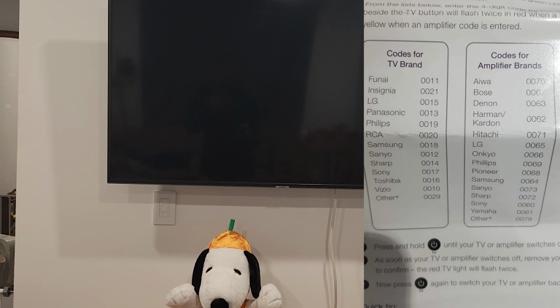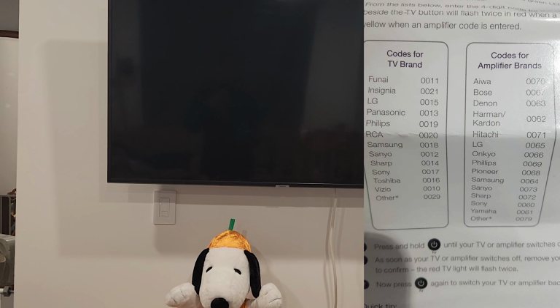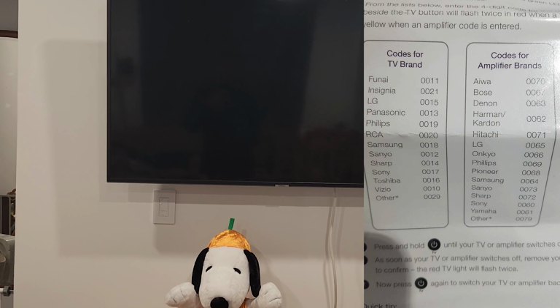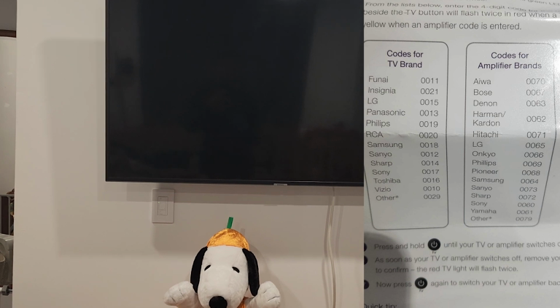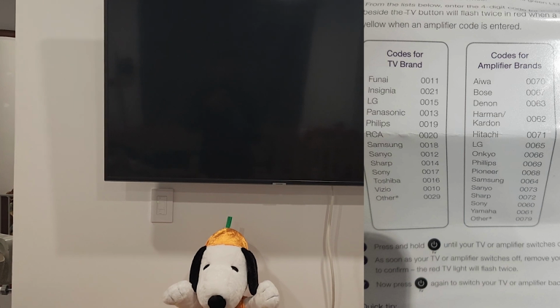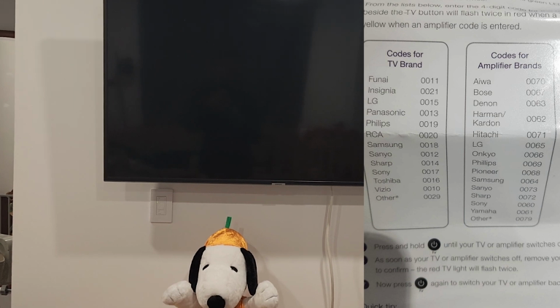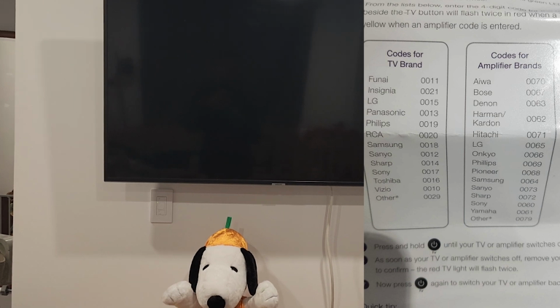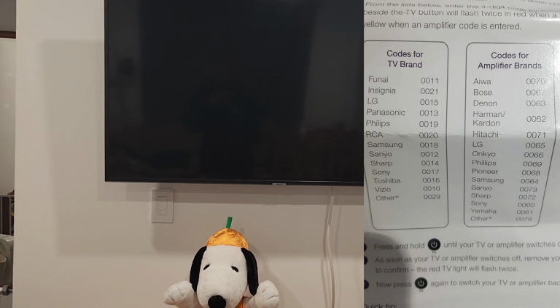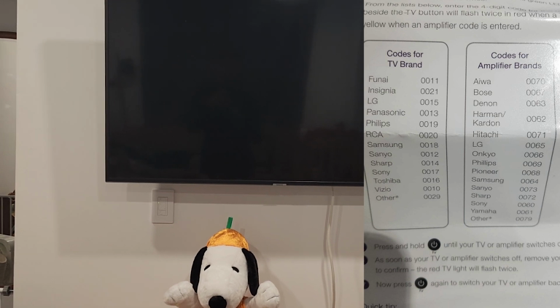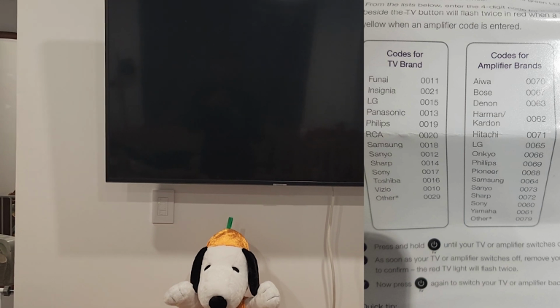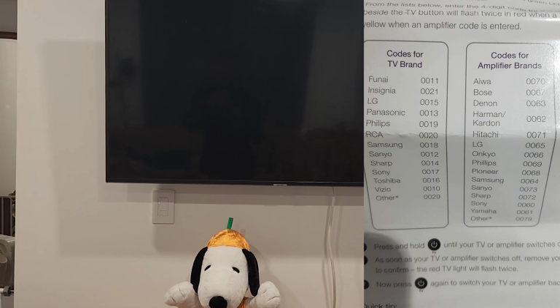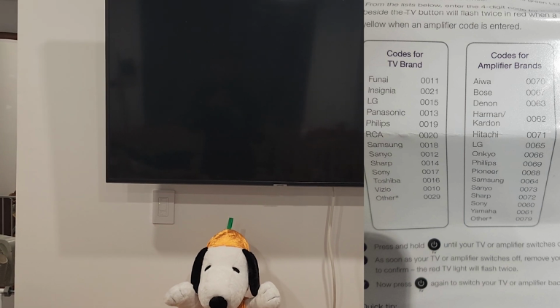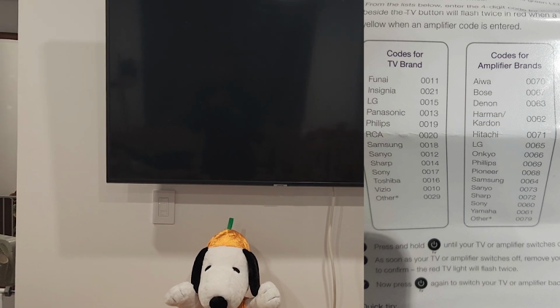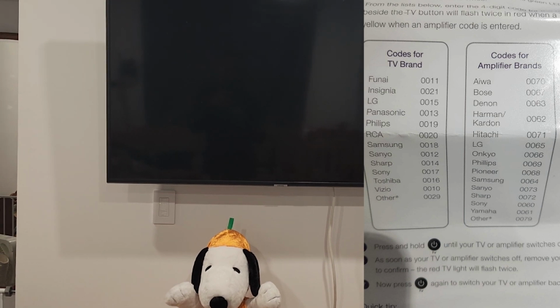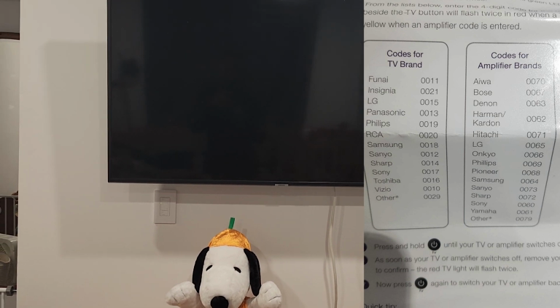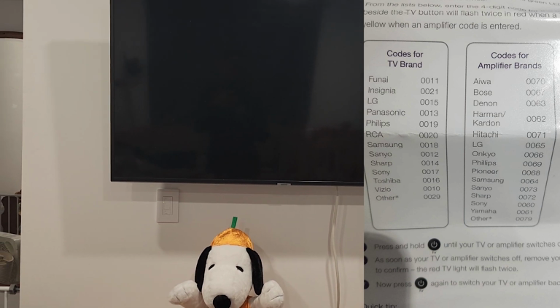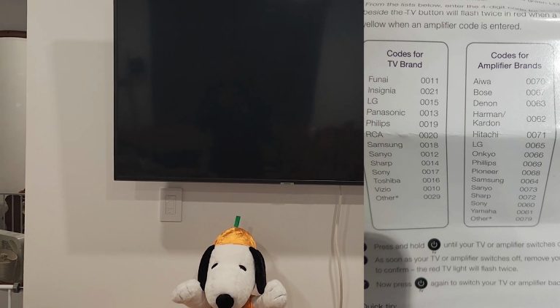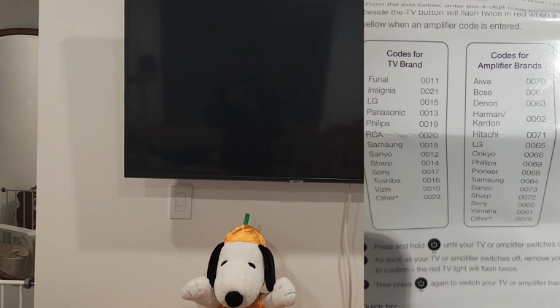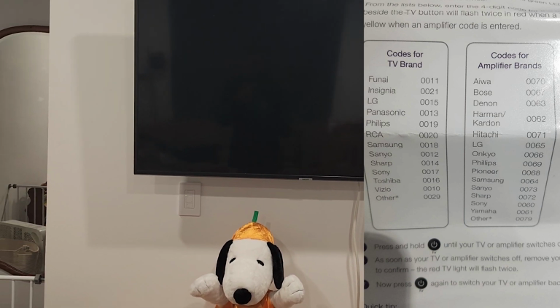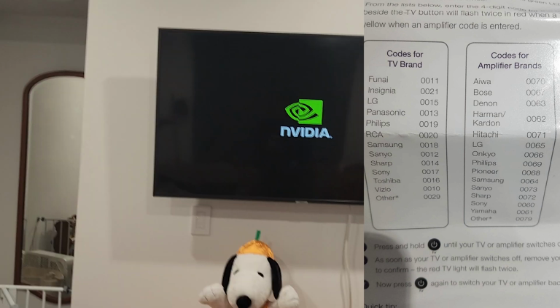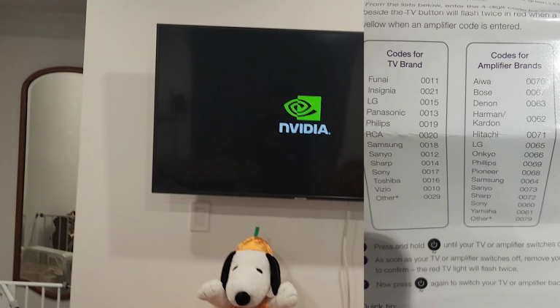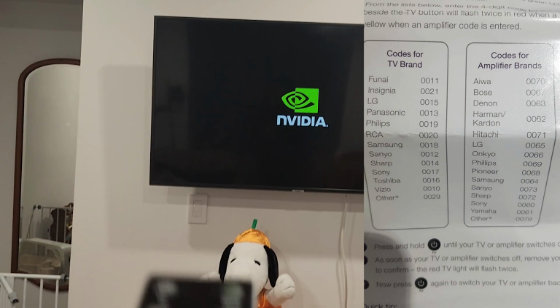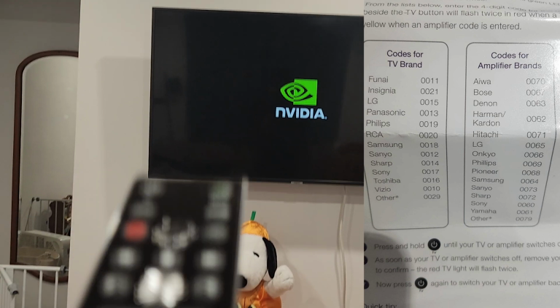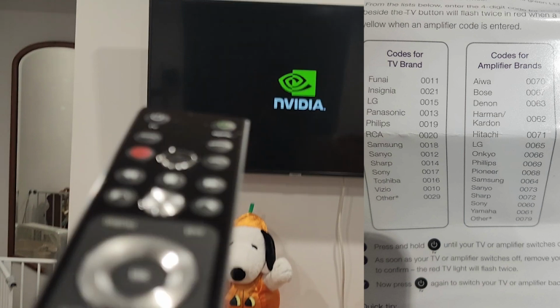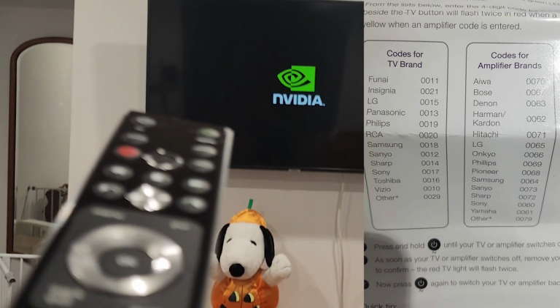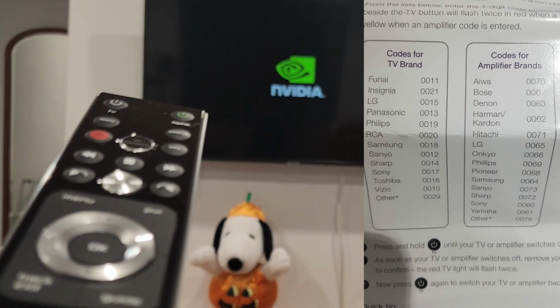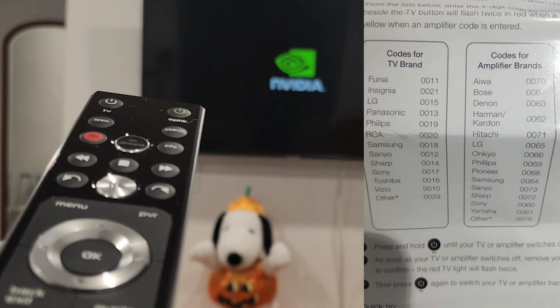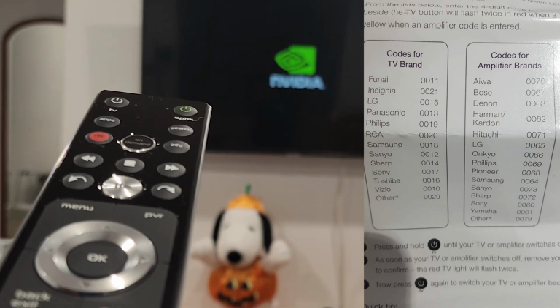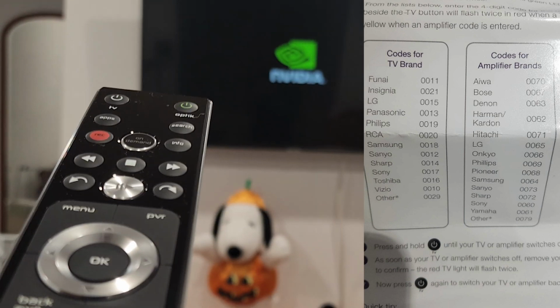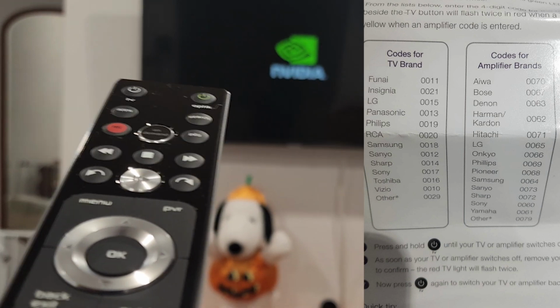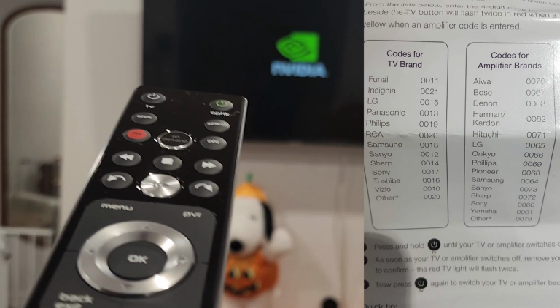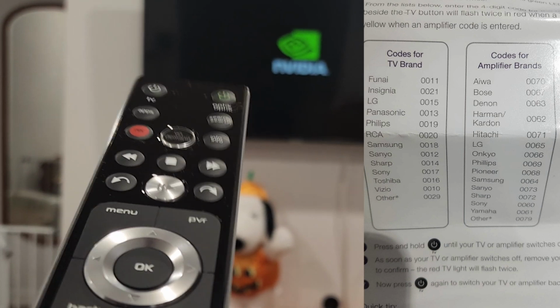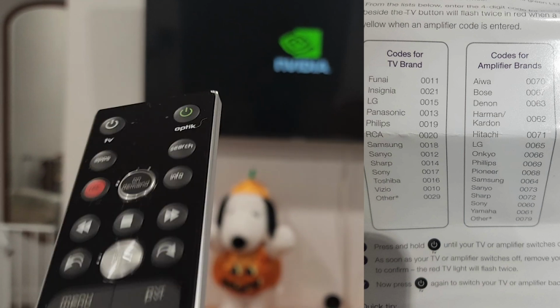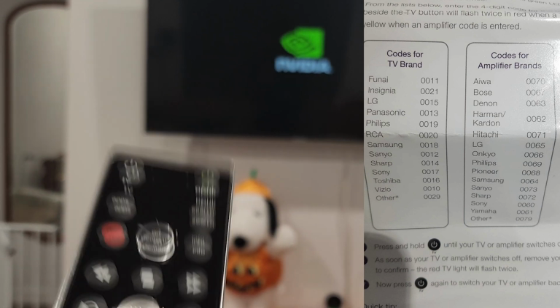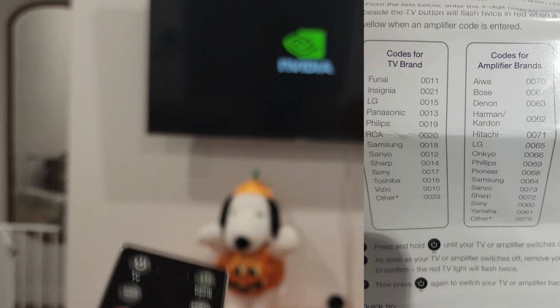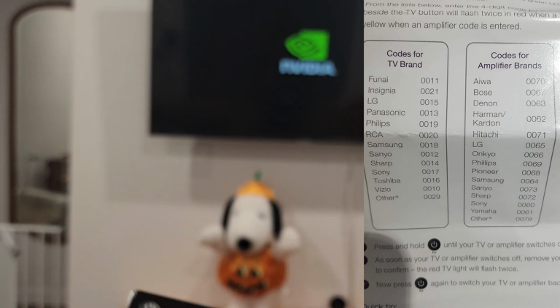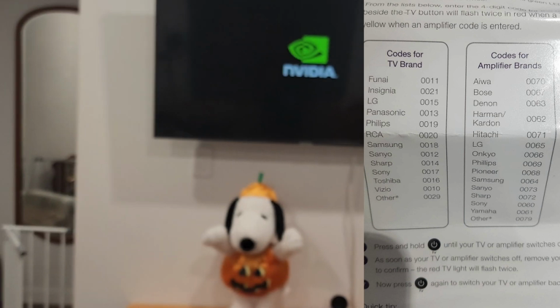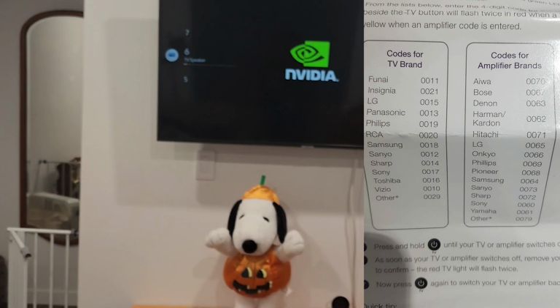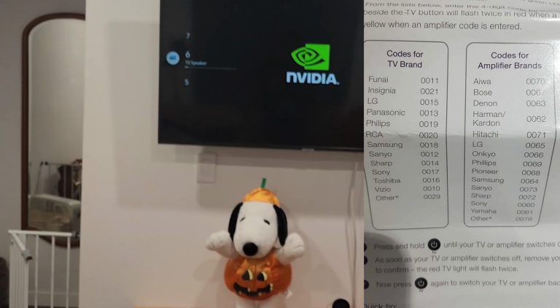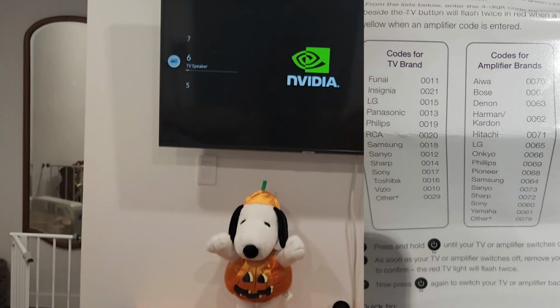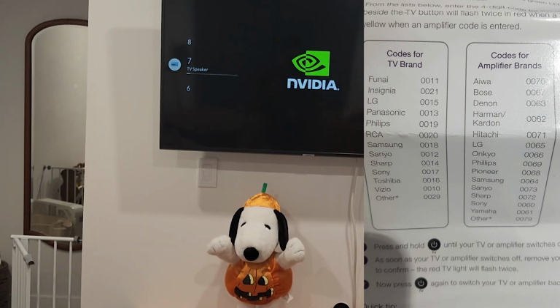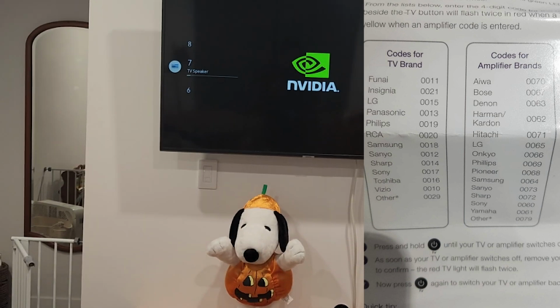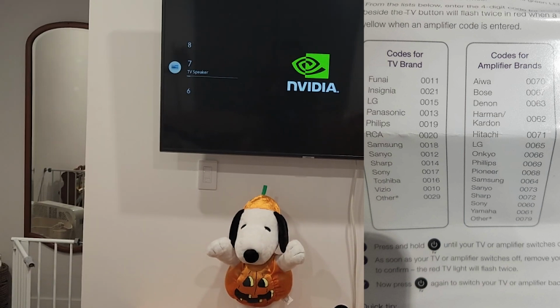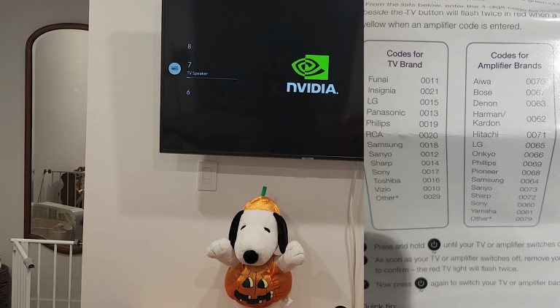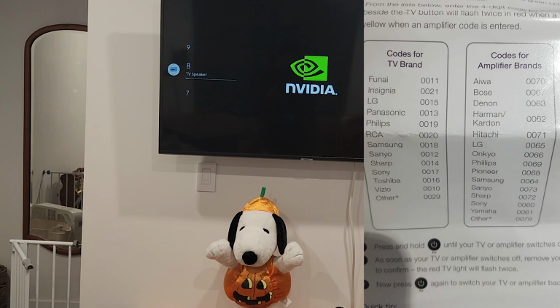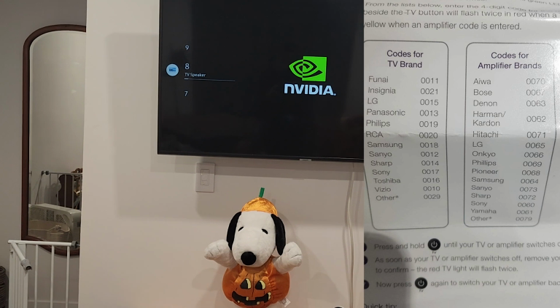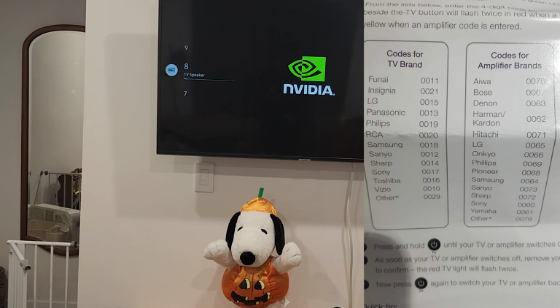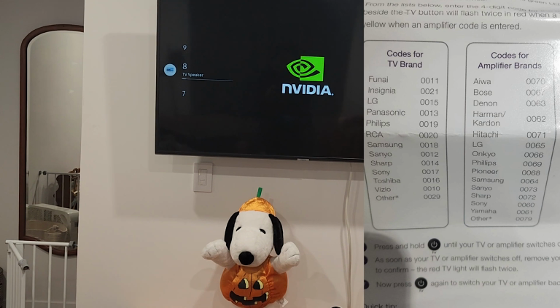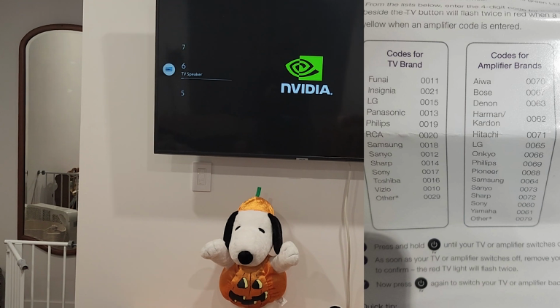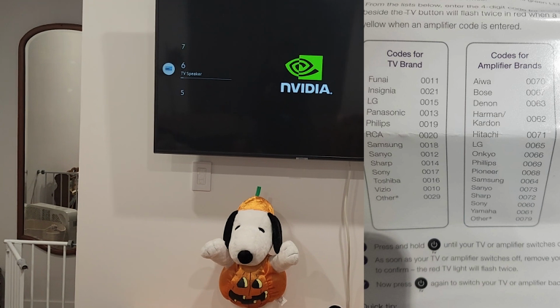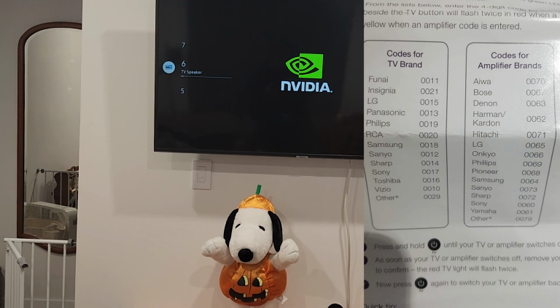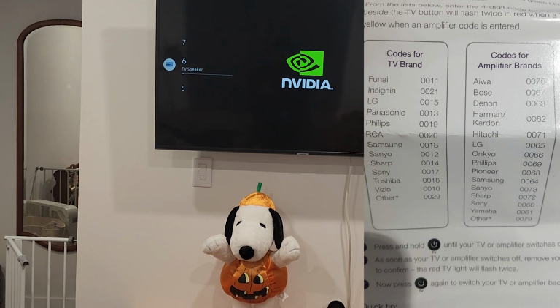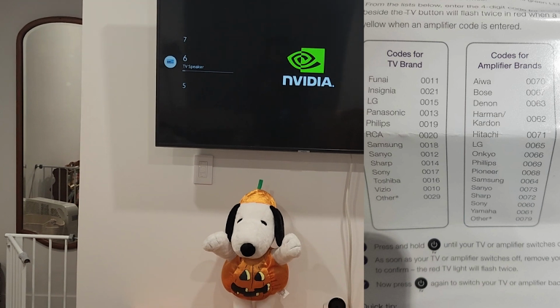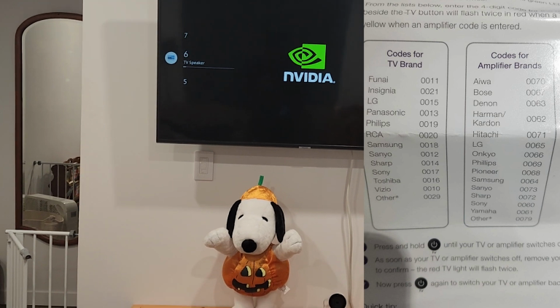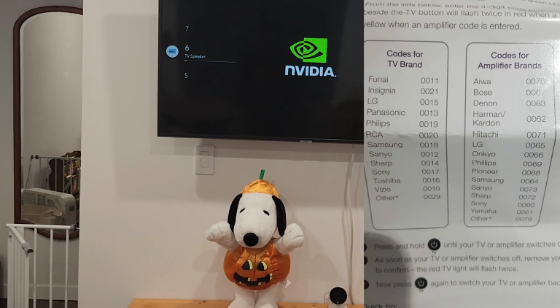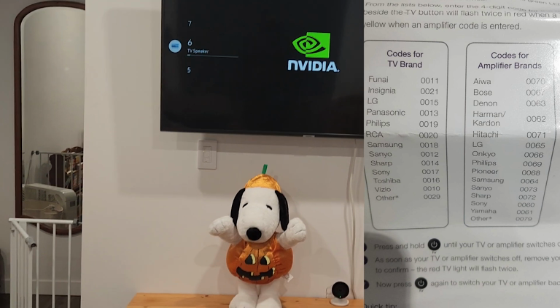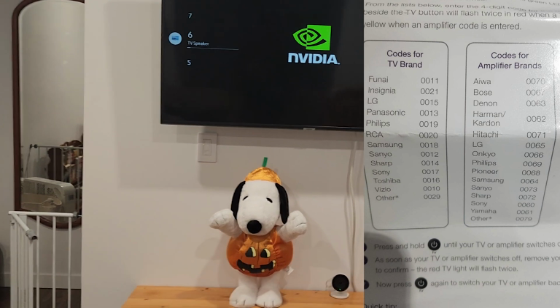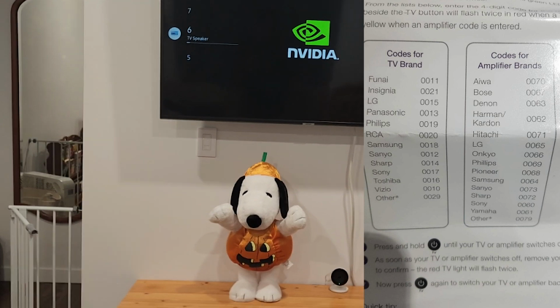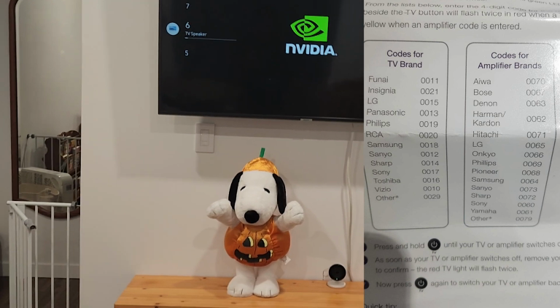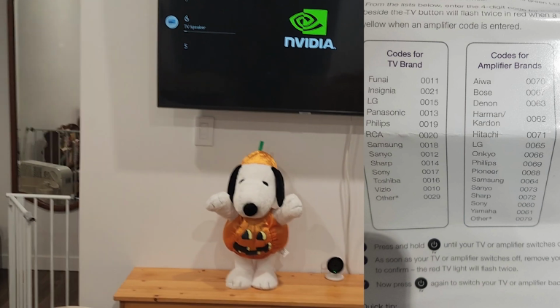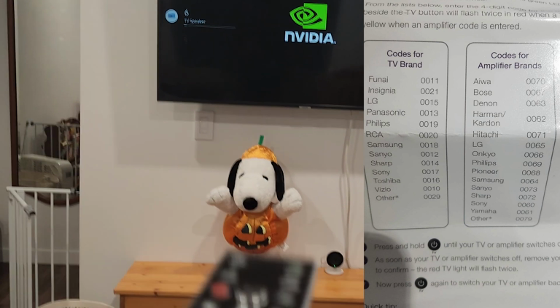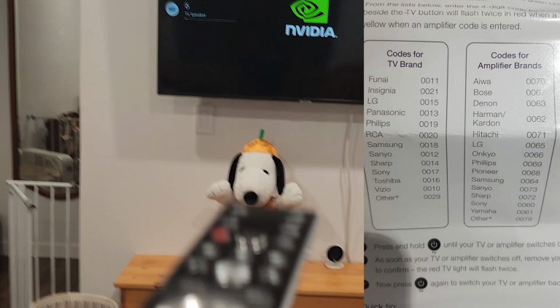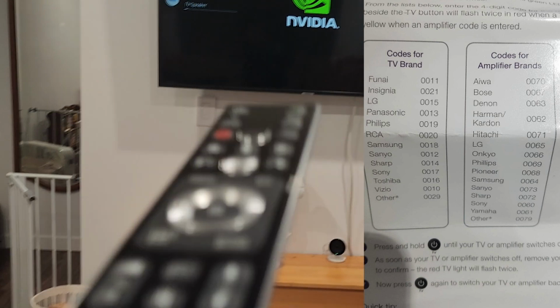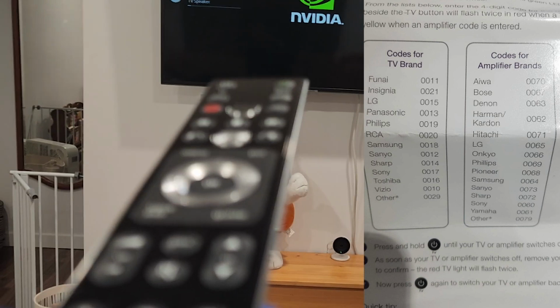So once again: hold option, wait till the light flashes, enter your code, and the rest is history. Thanks for watching, have a good one.